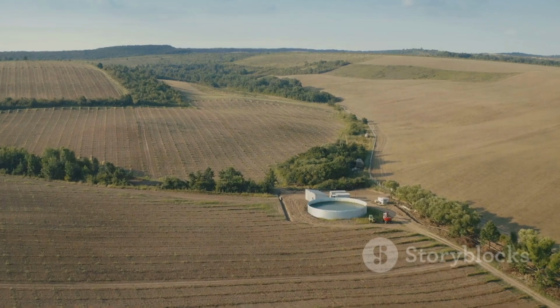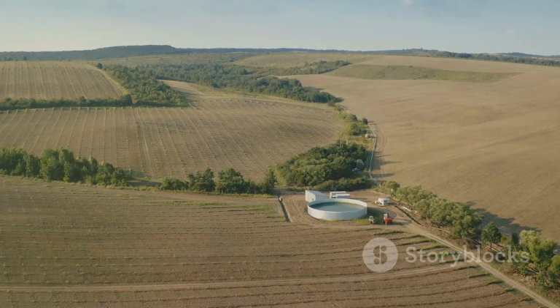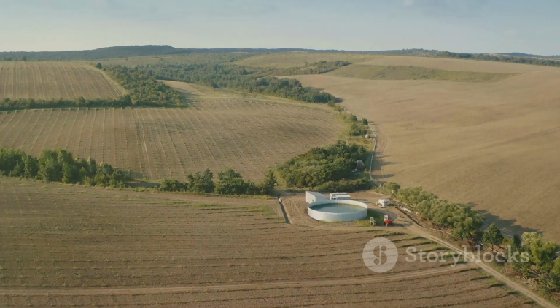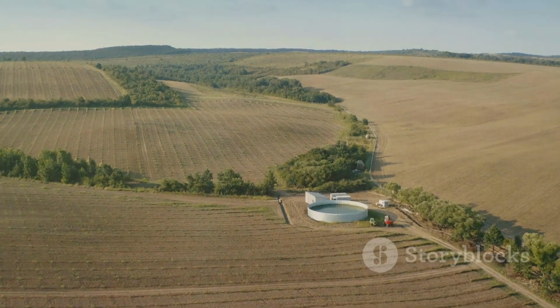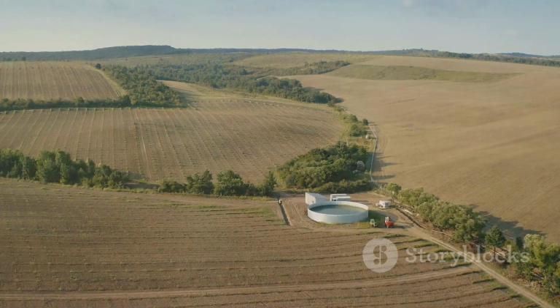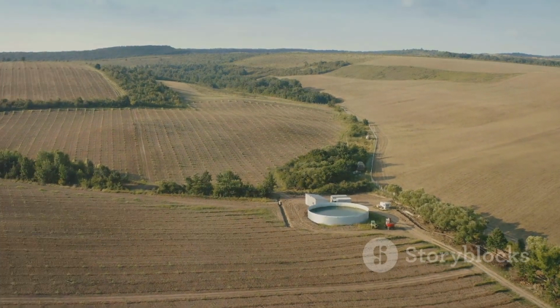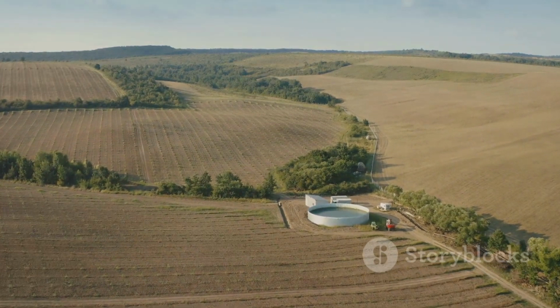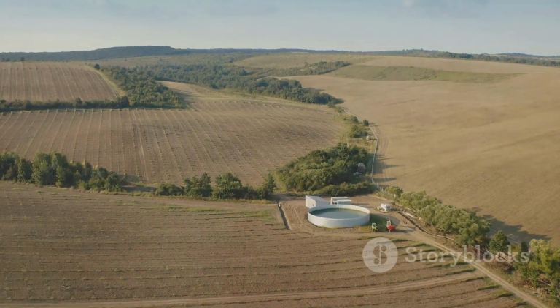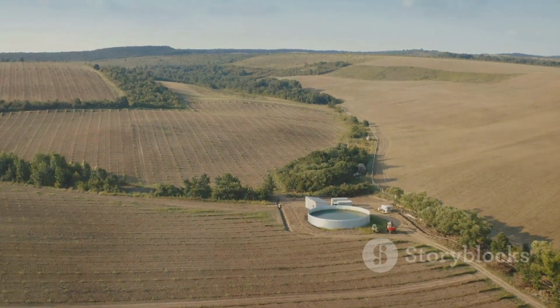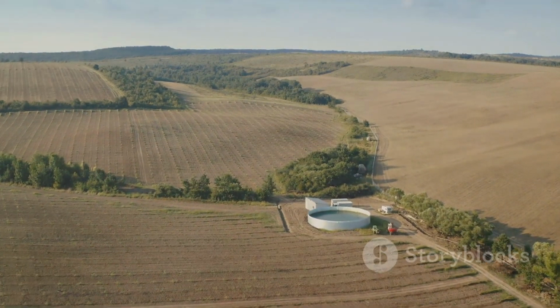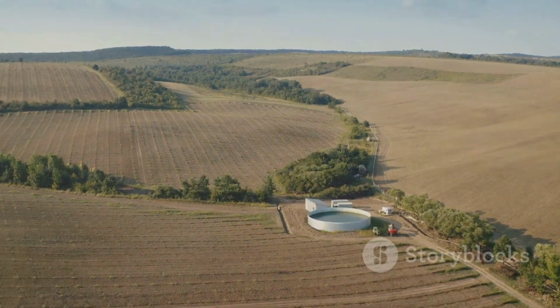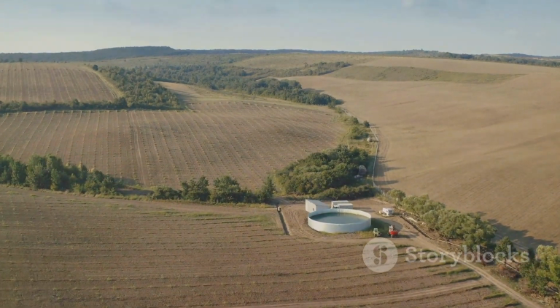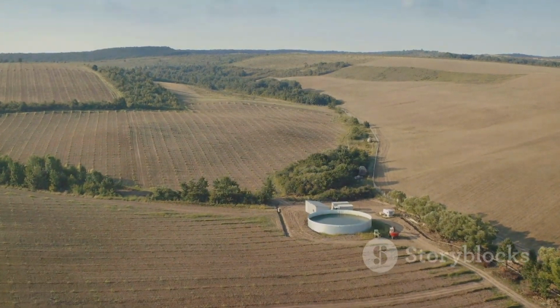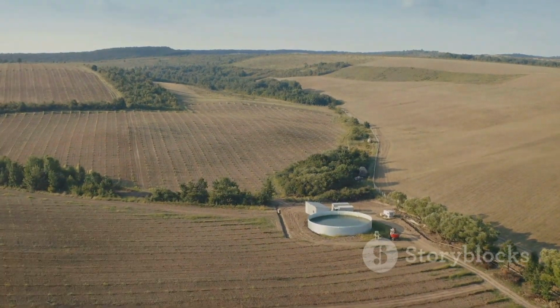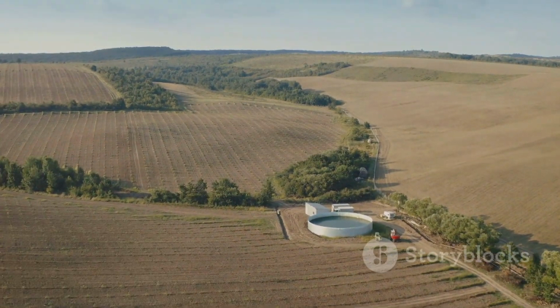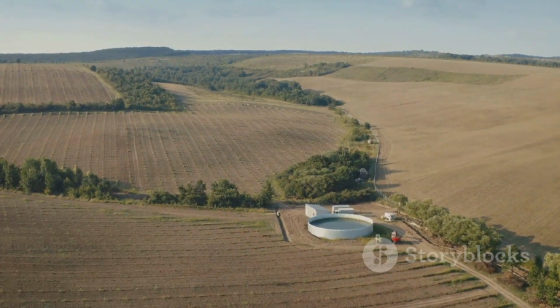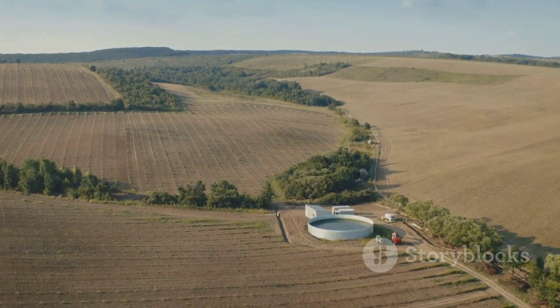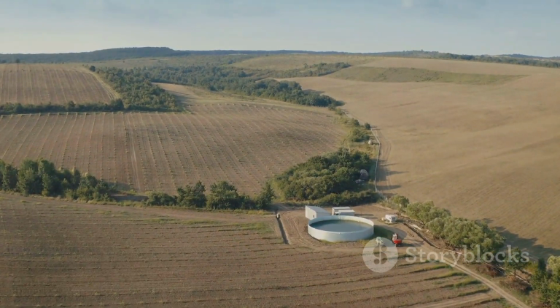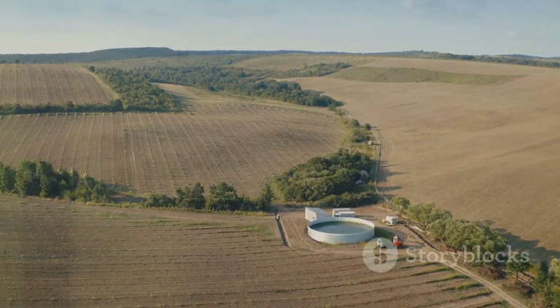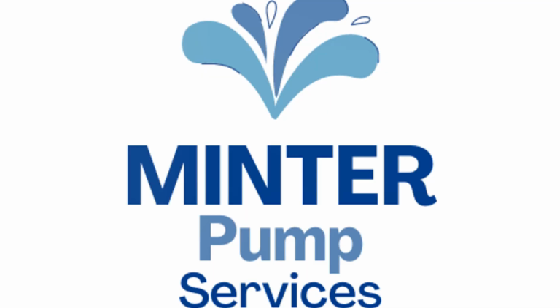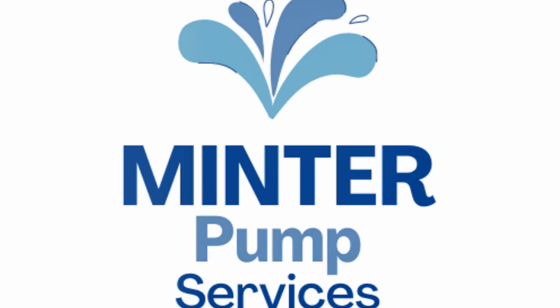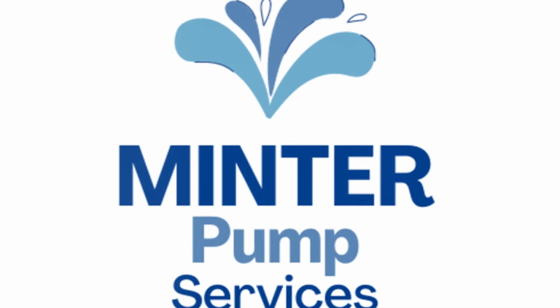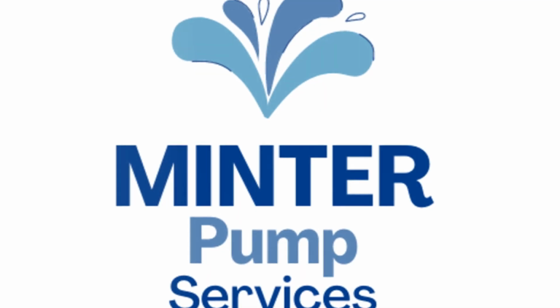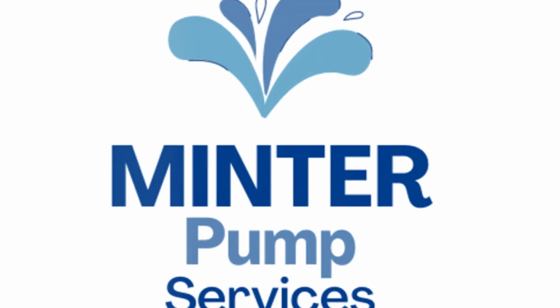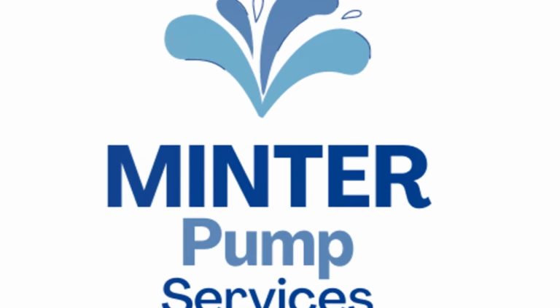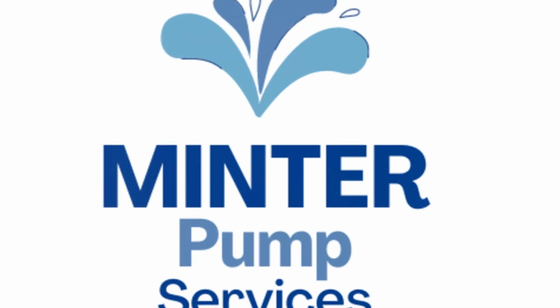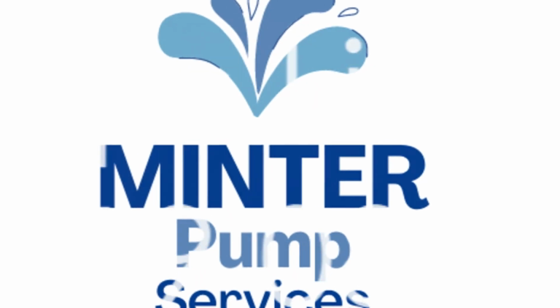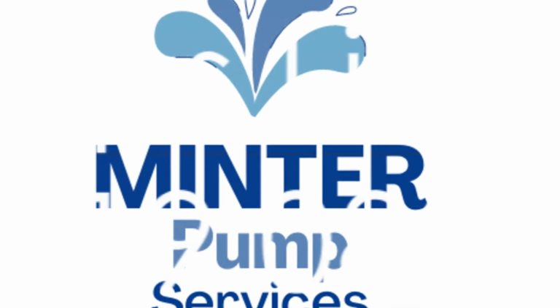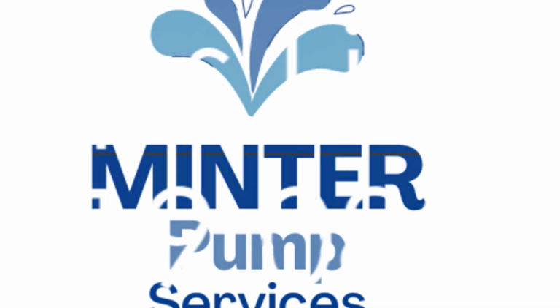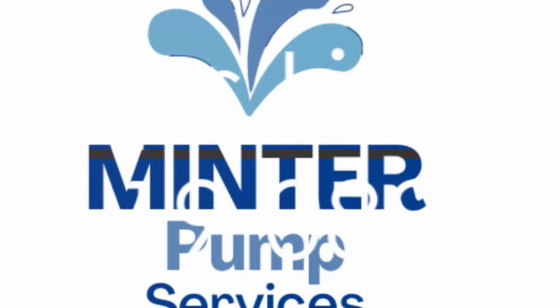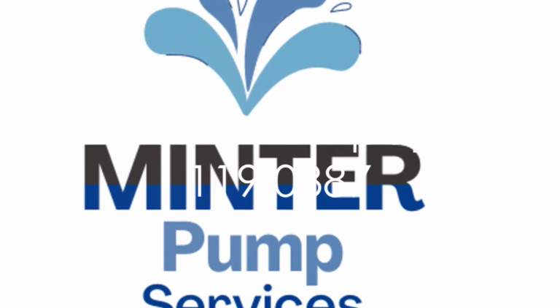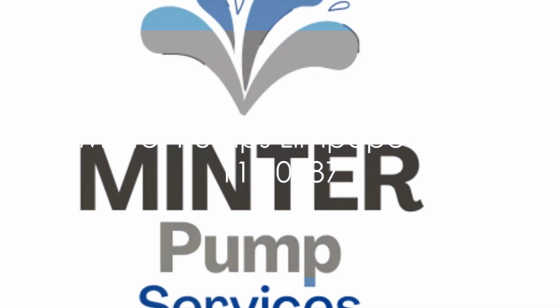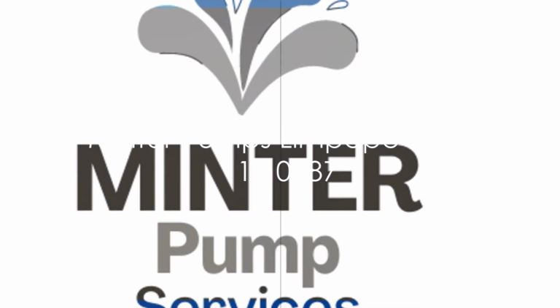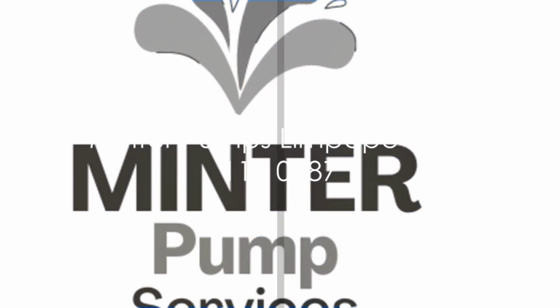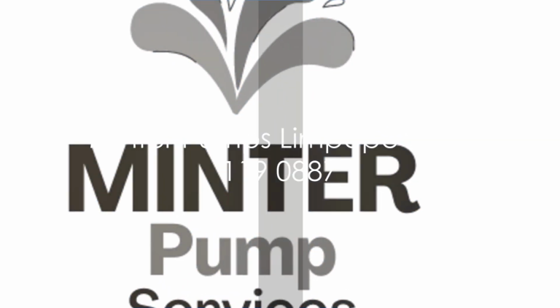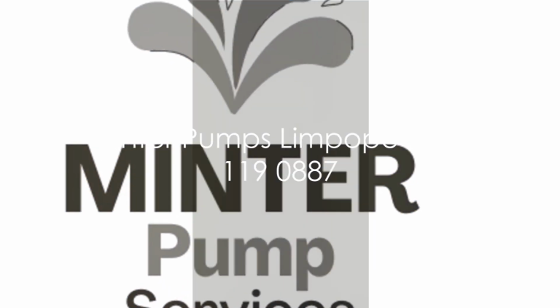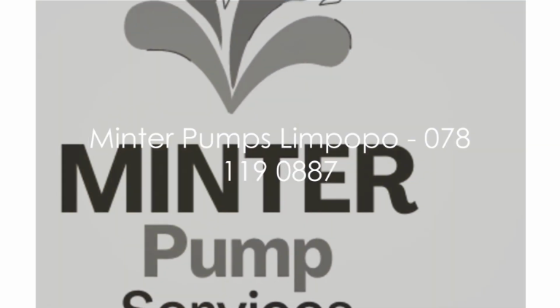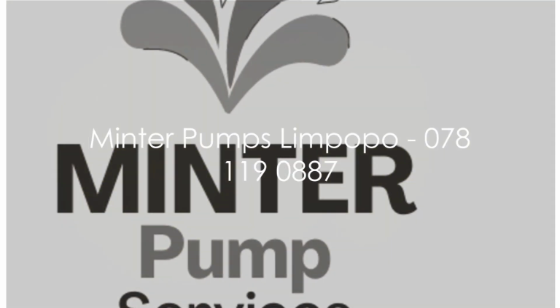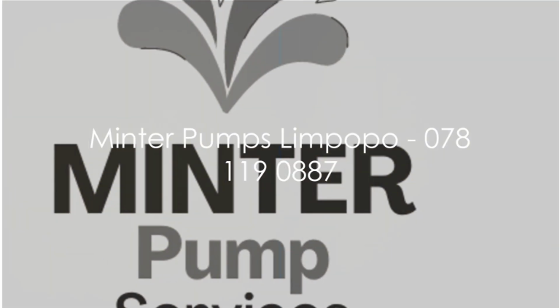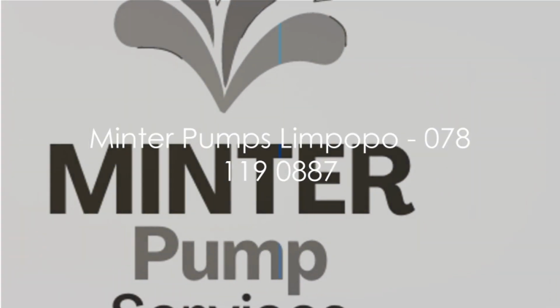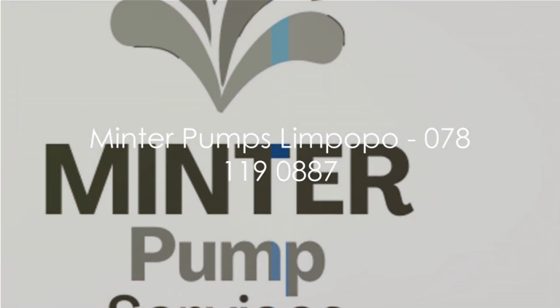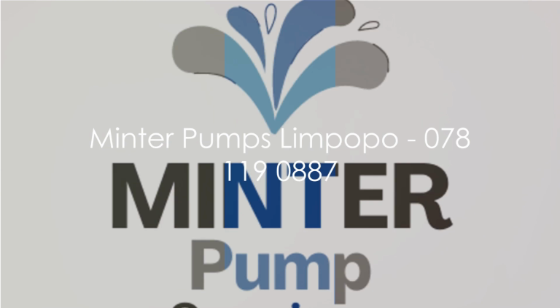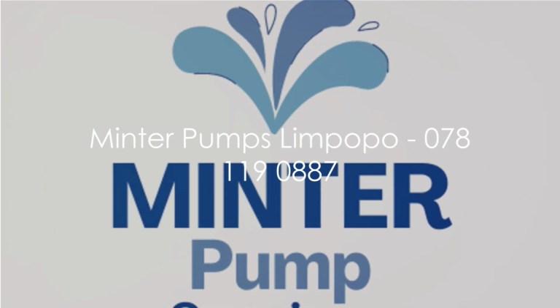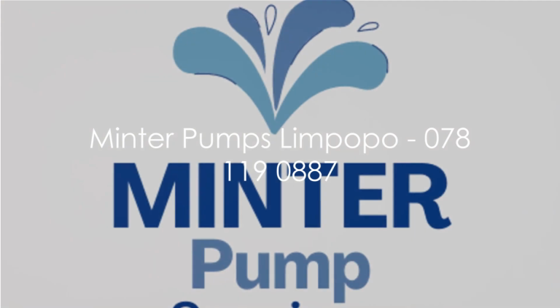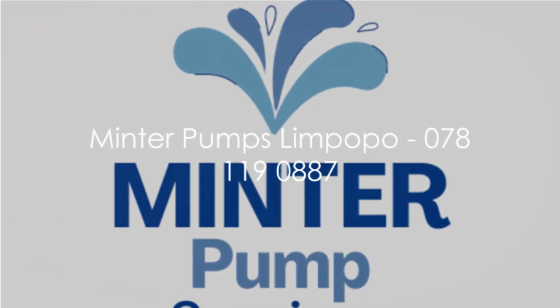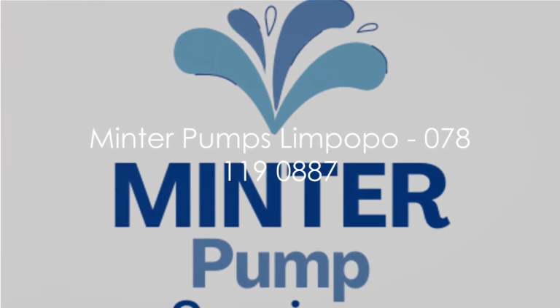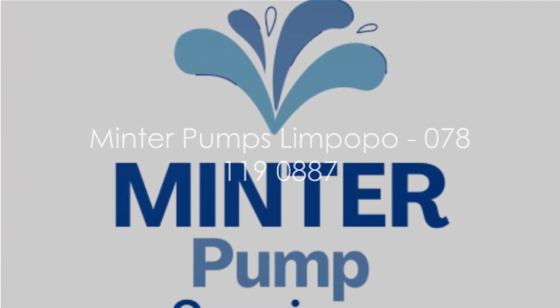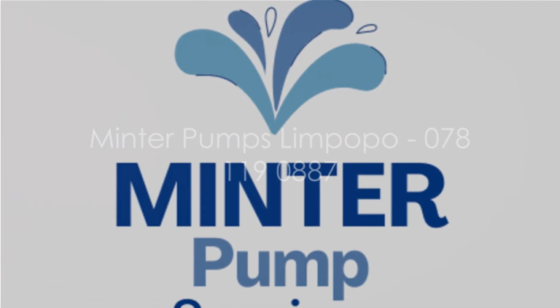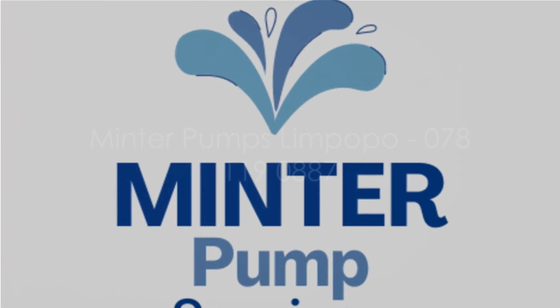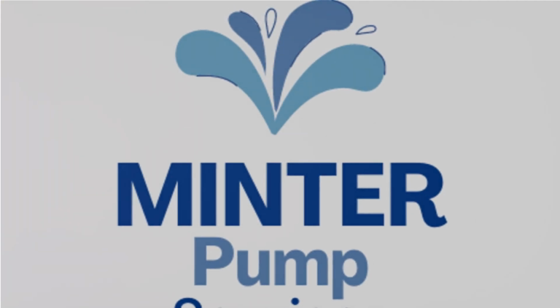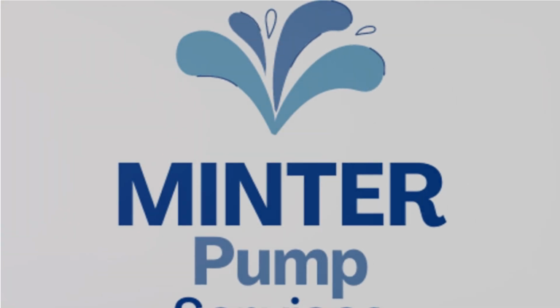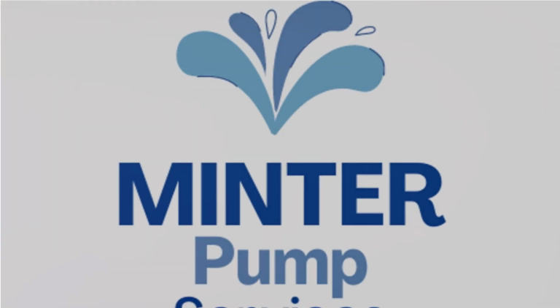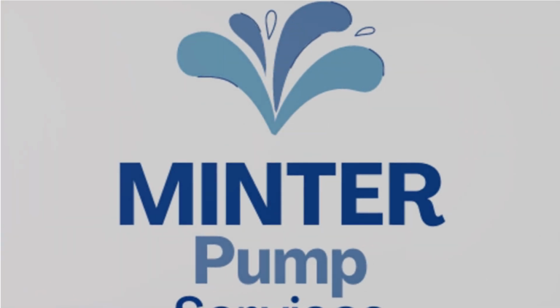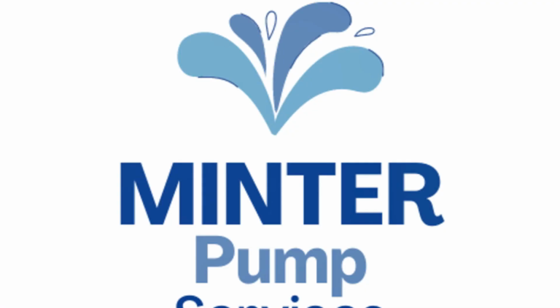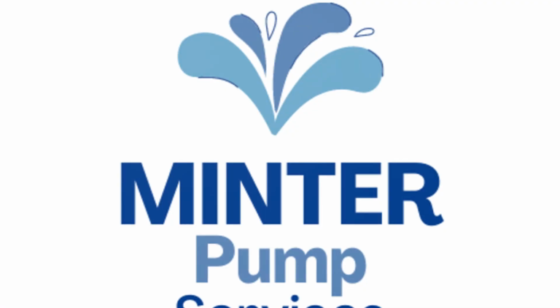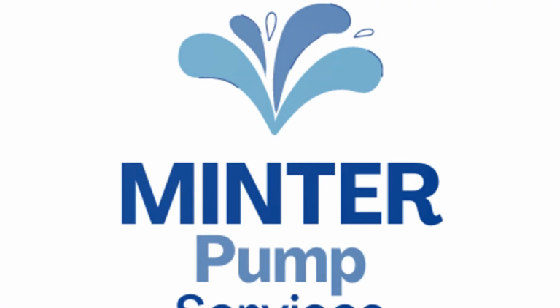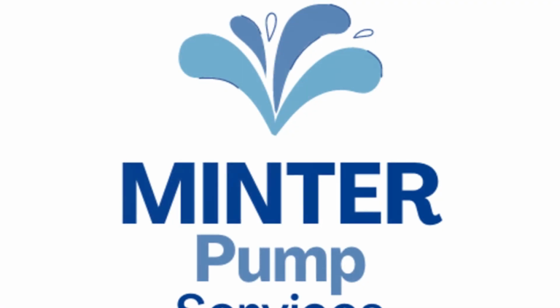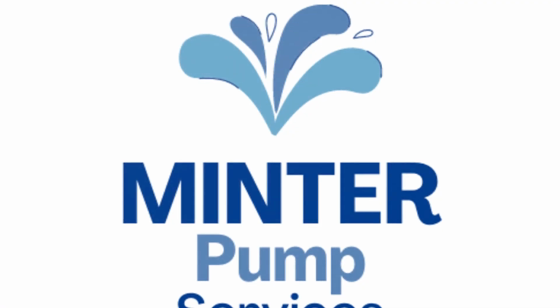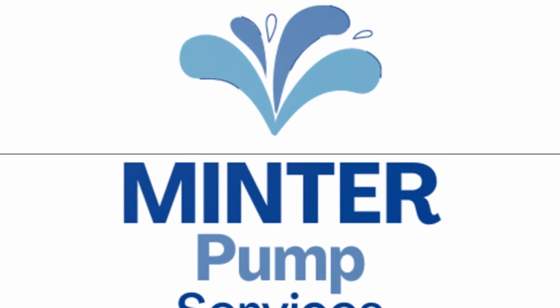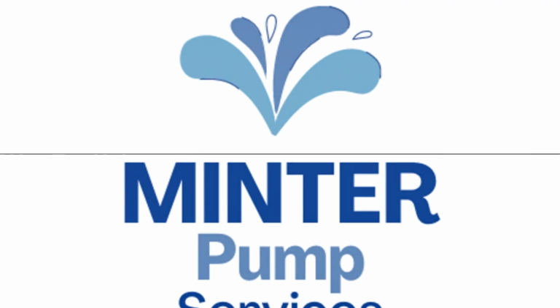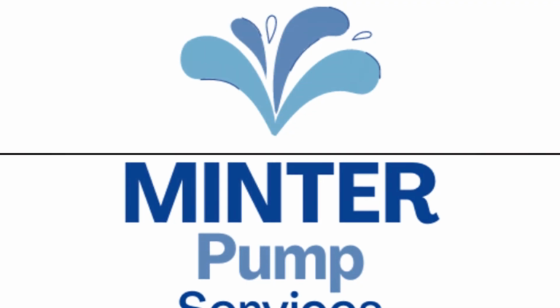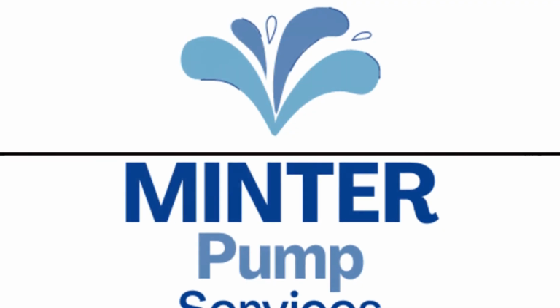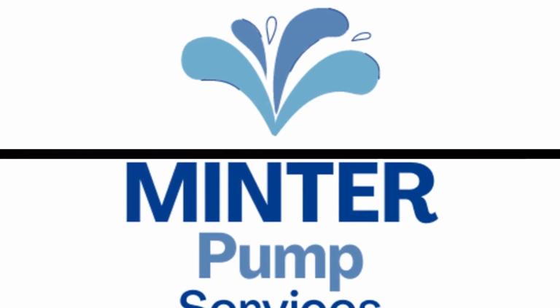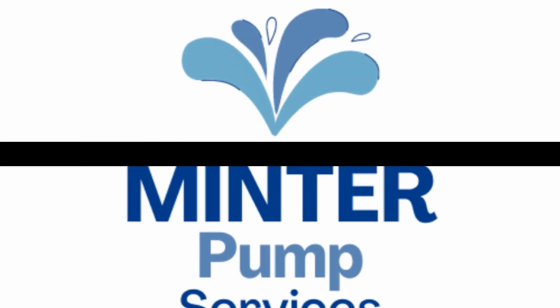To arrange to have your borehole tested, contact Minta Pump's Limpopo on 078 119 0887.